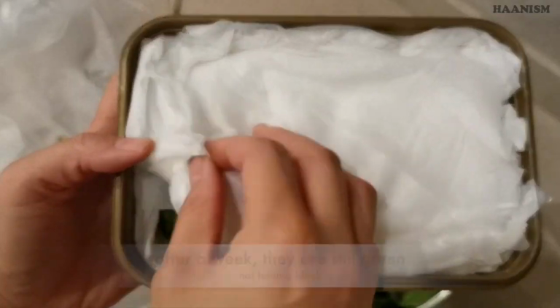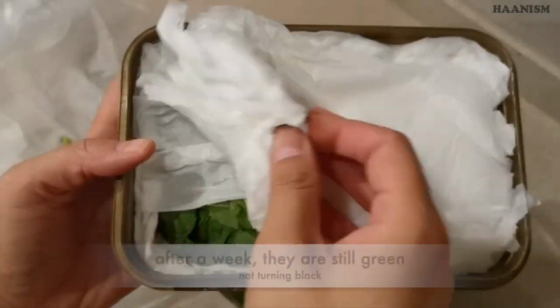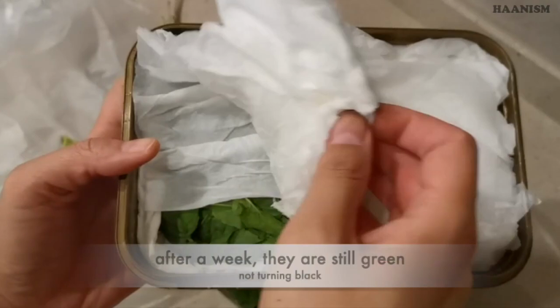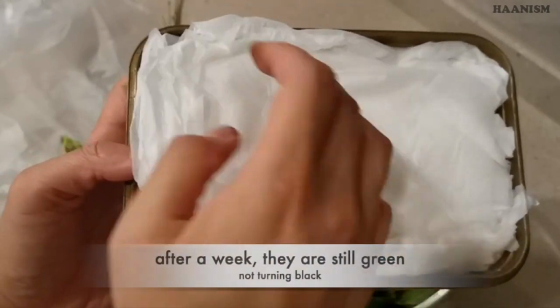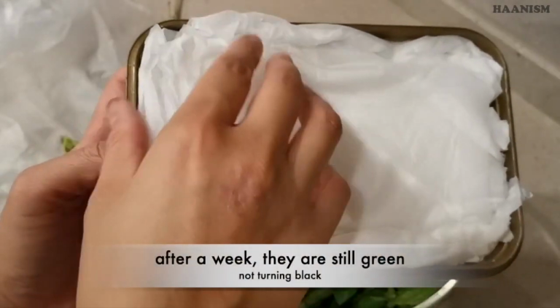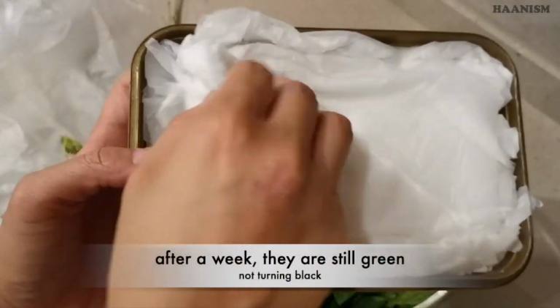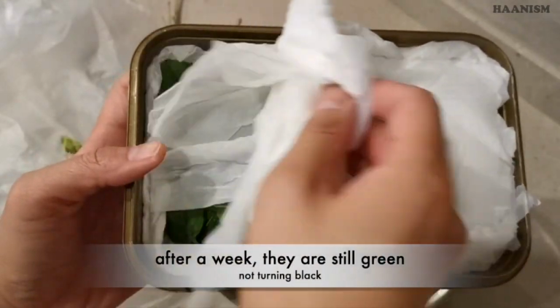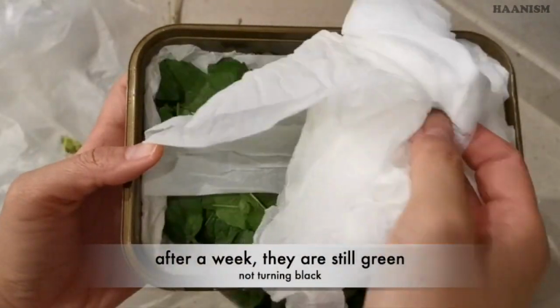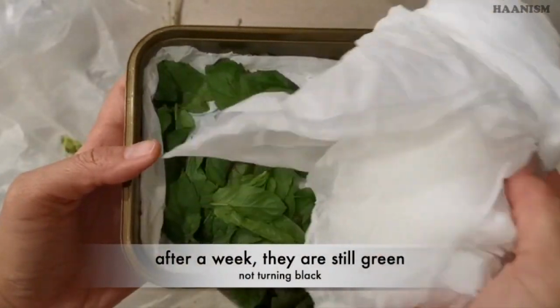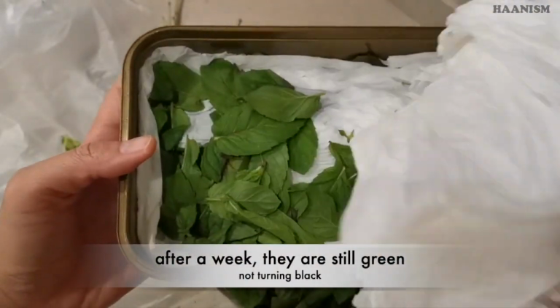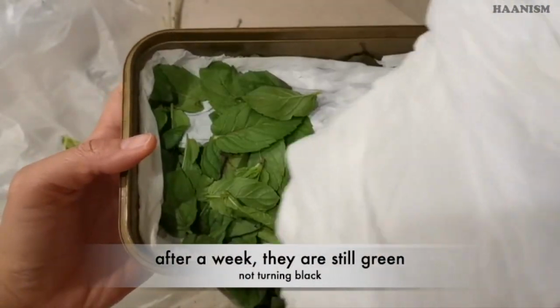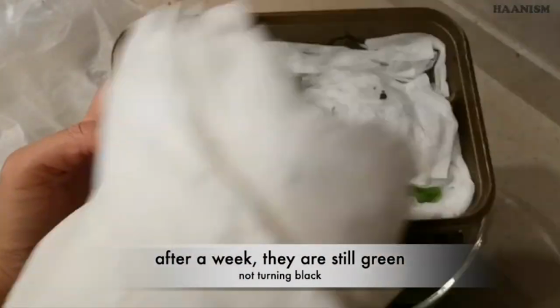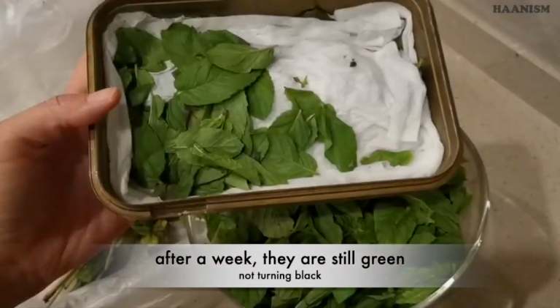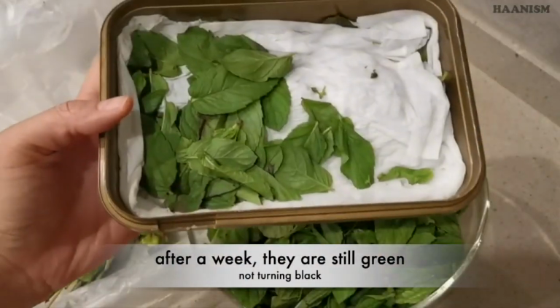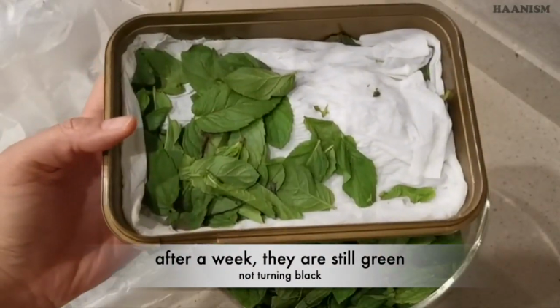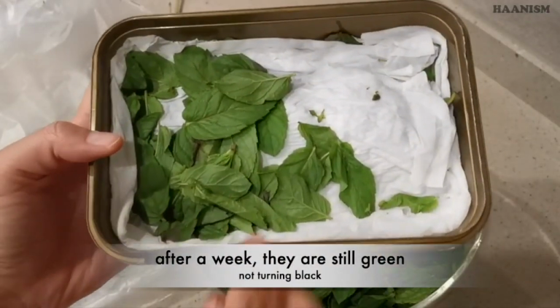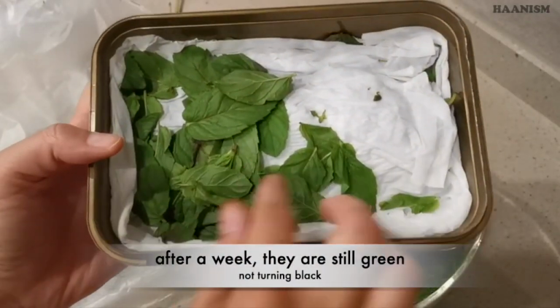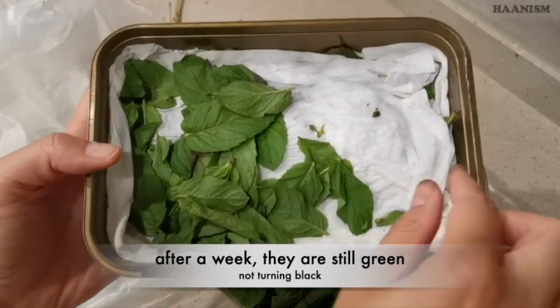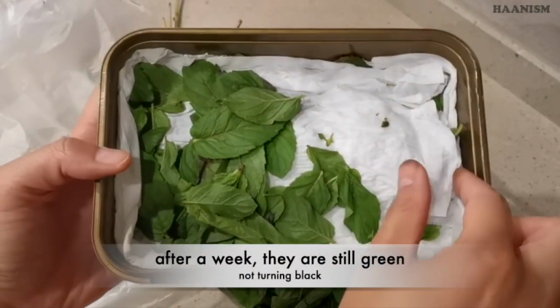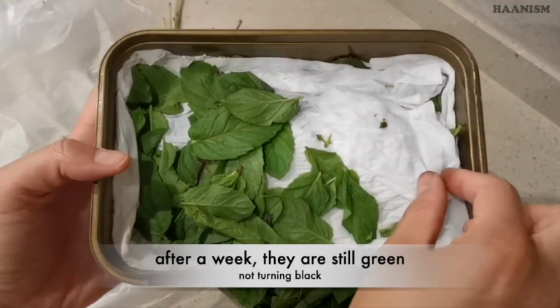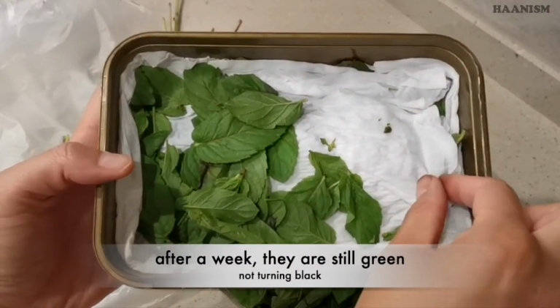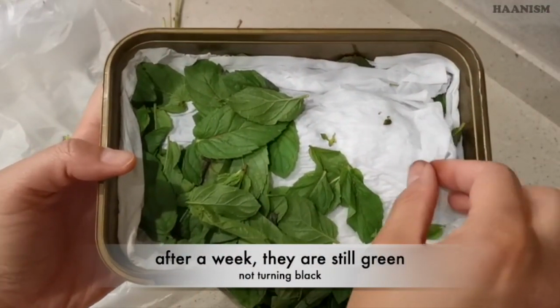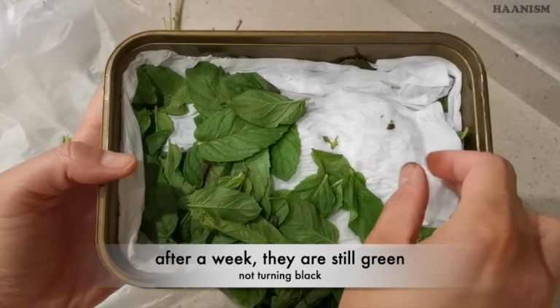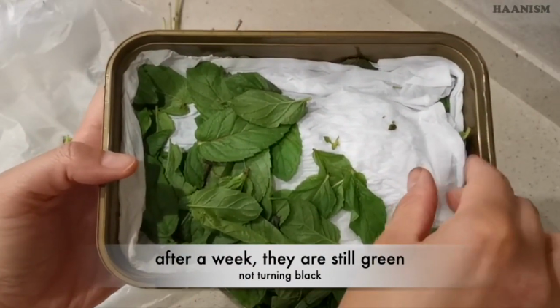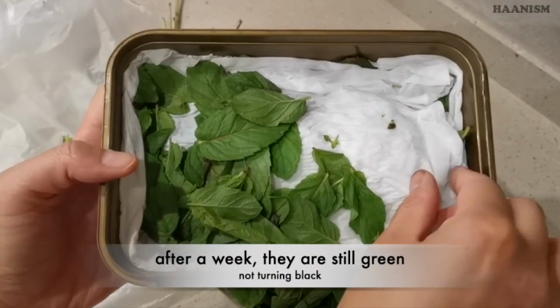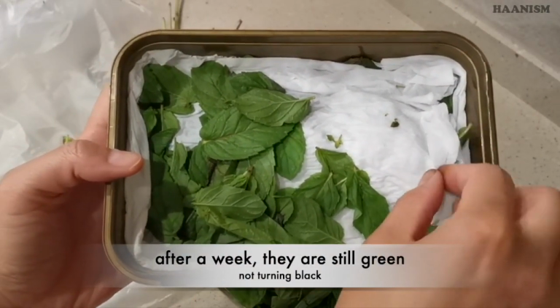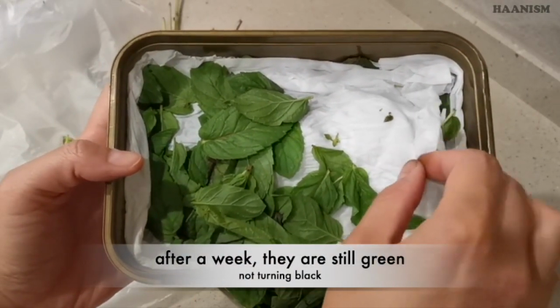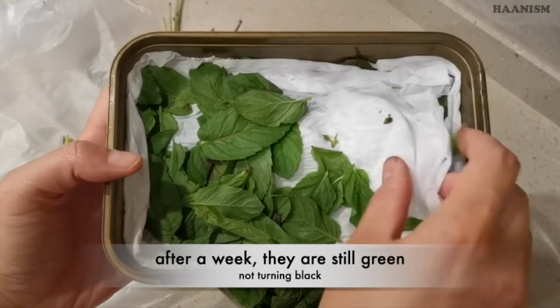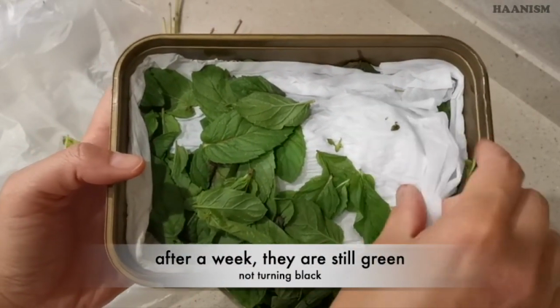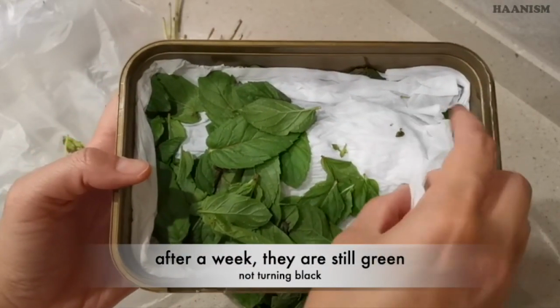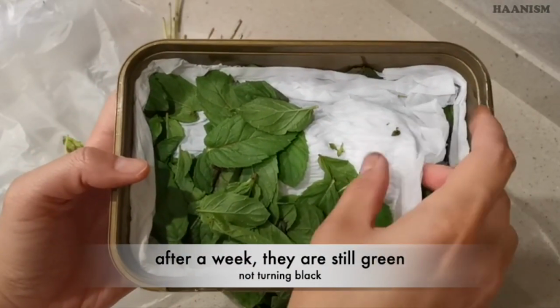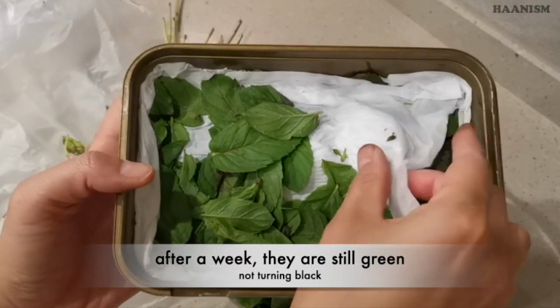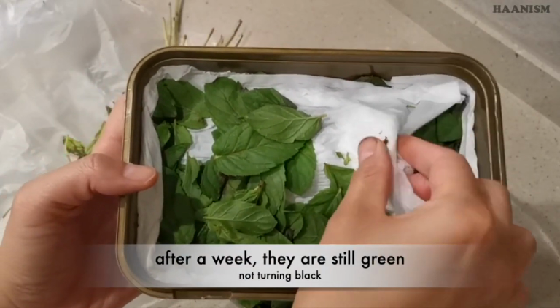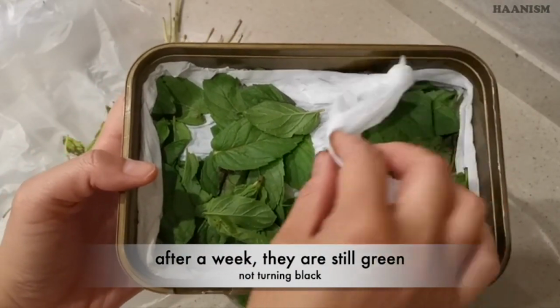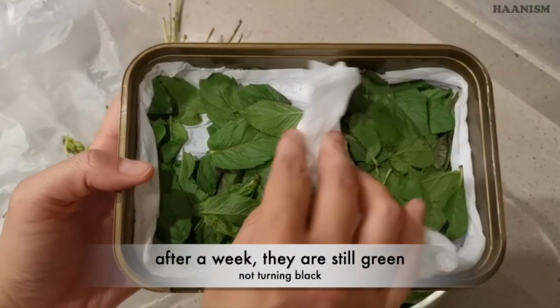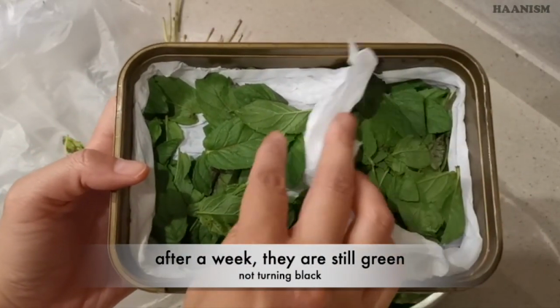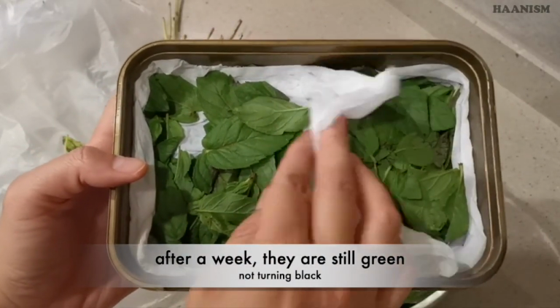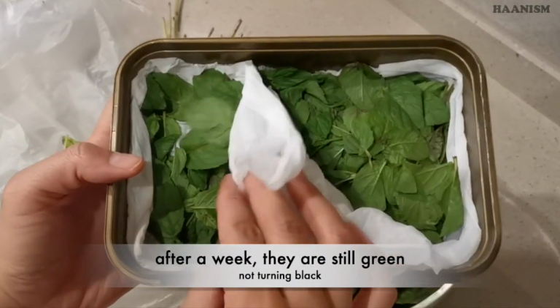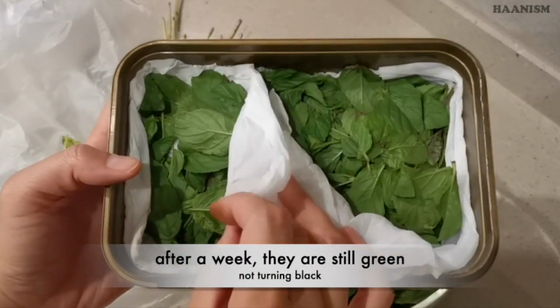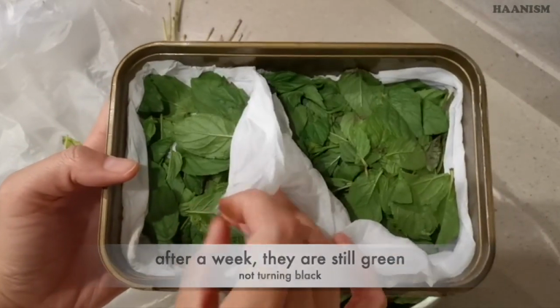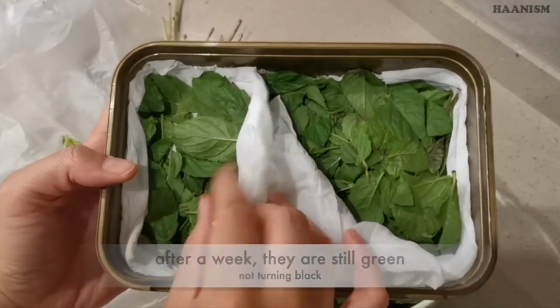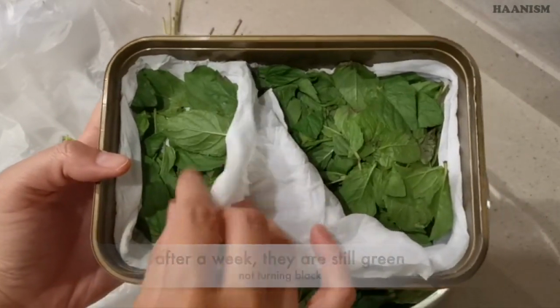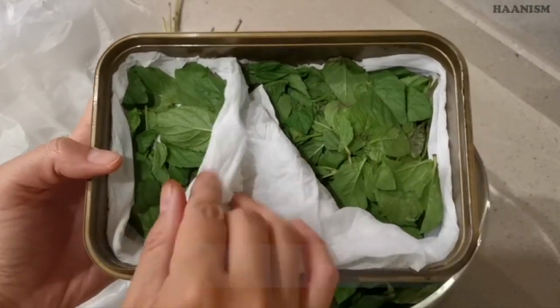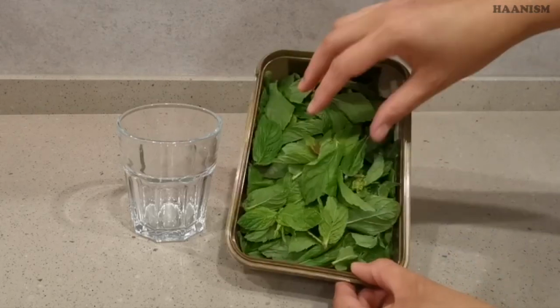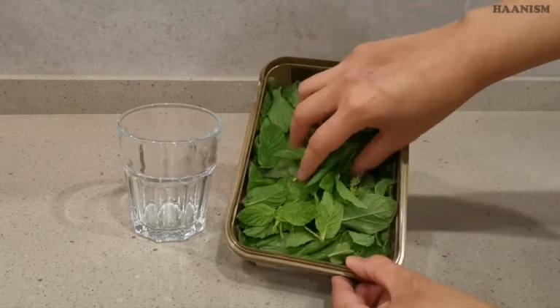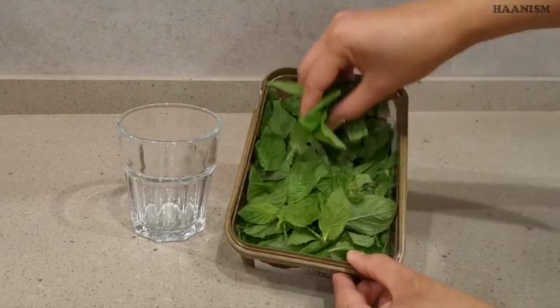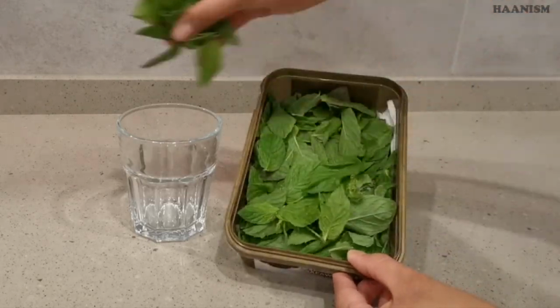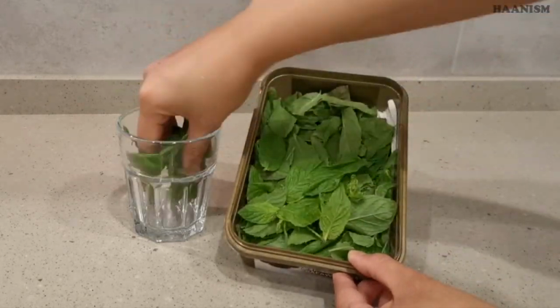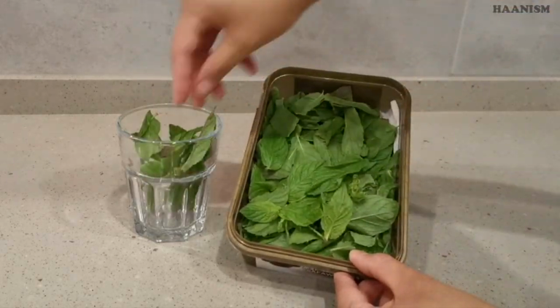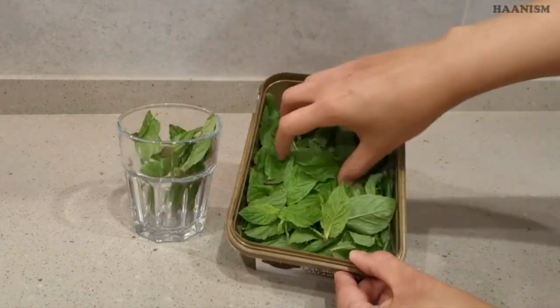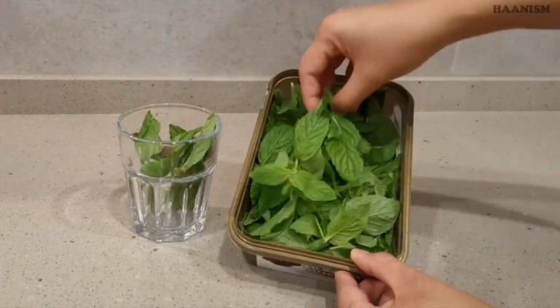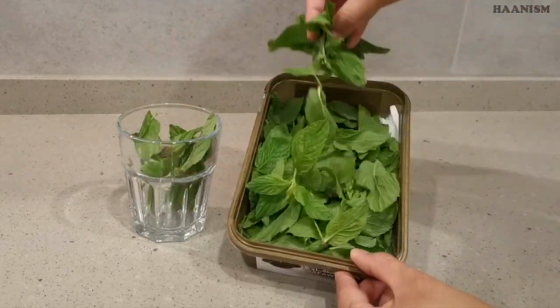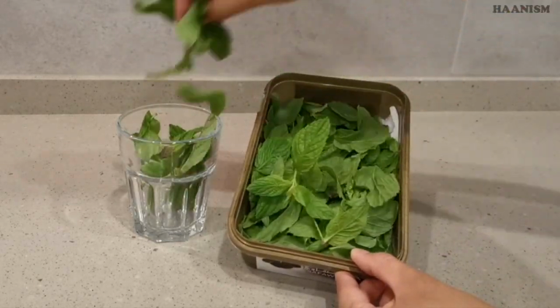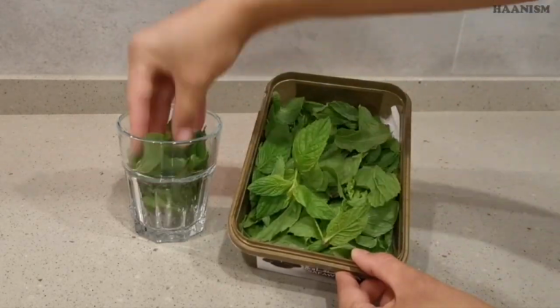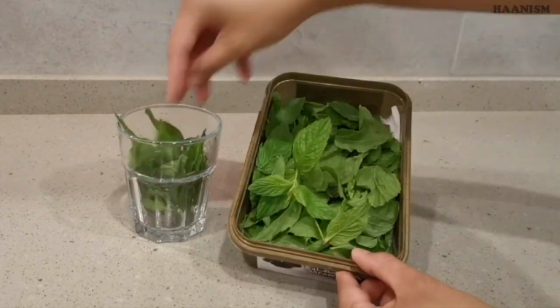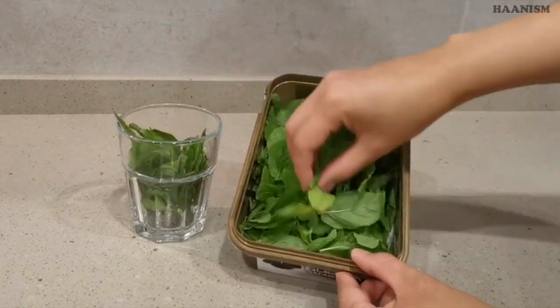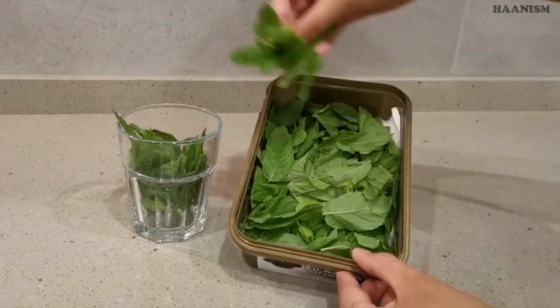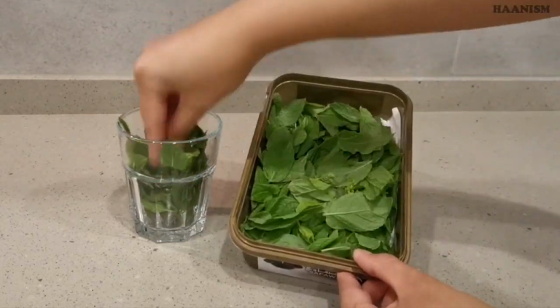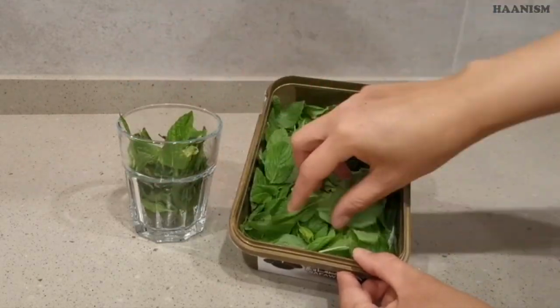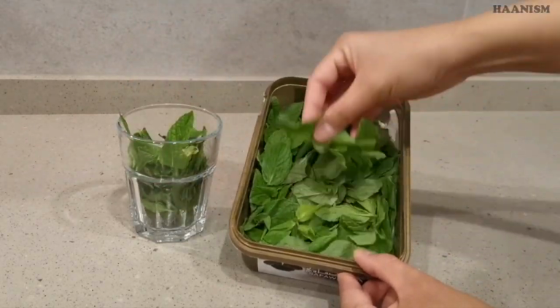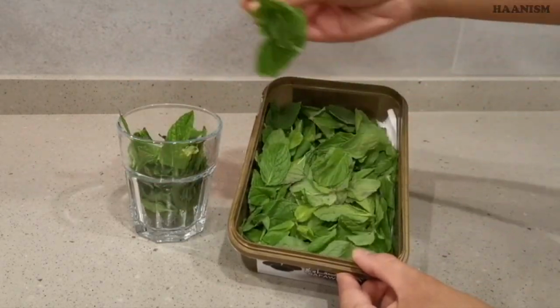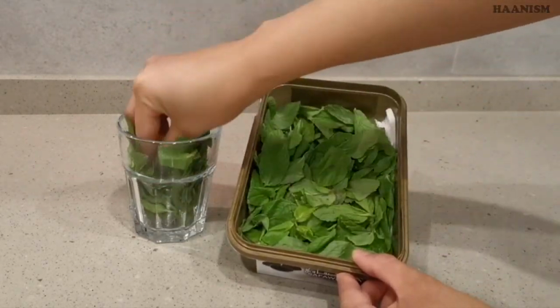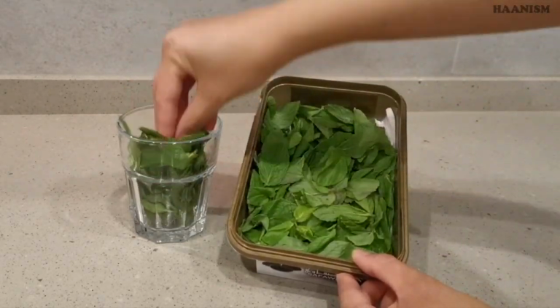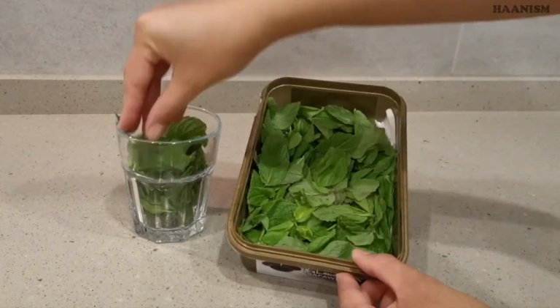This is a box which I have kept for a week — they still look very nice. I wash them right before I want to eat.